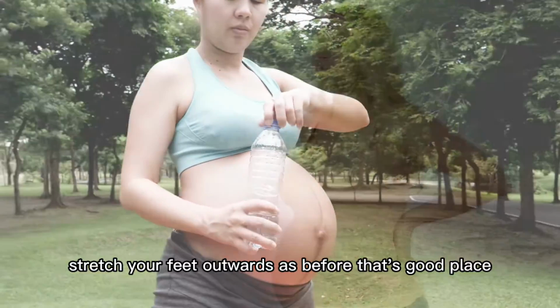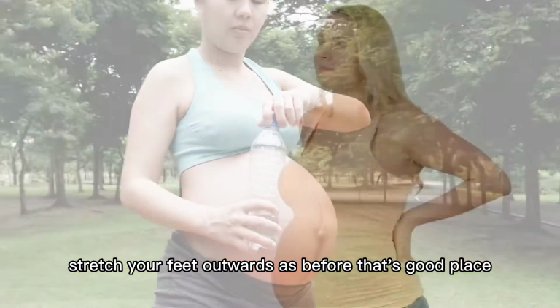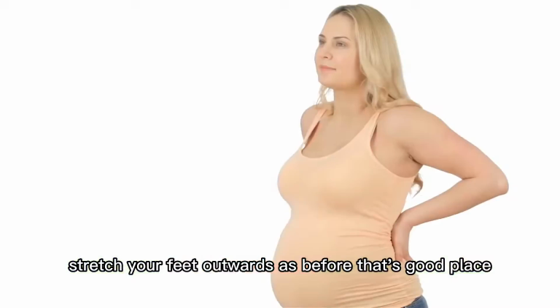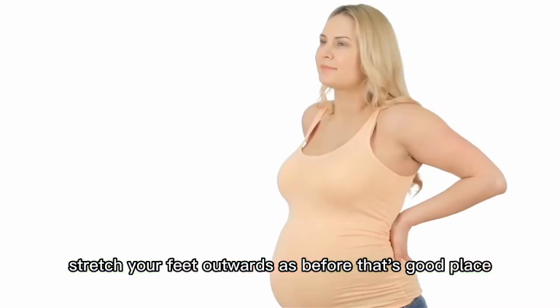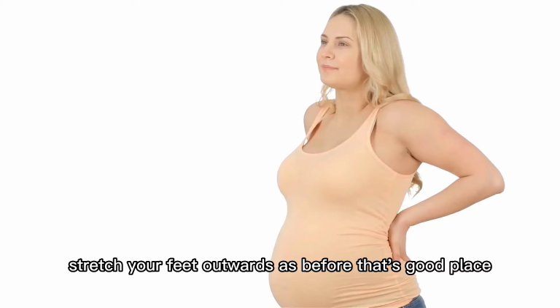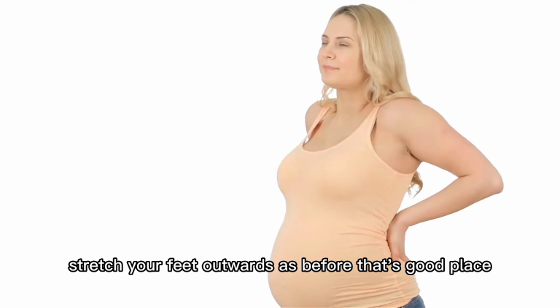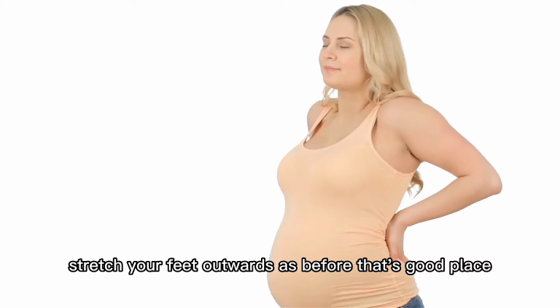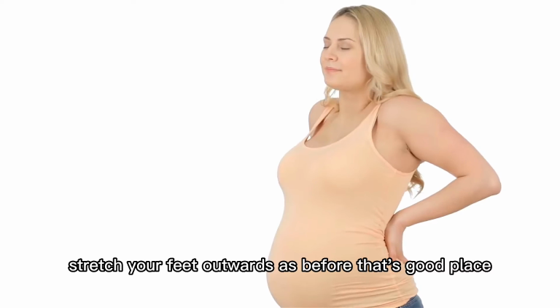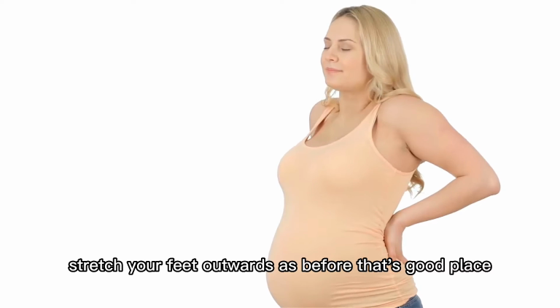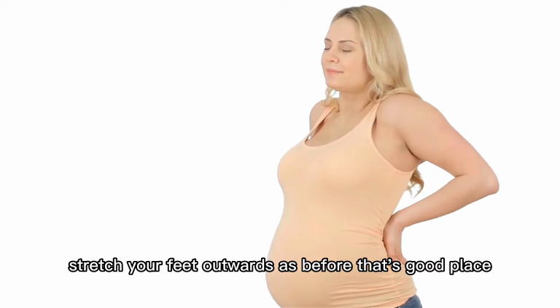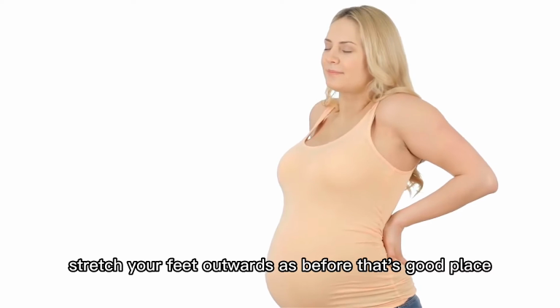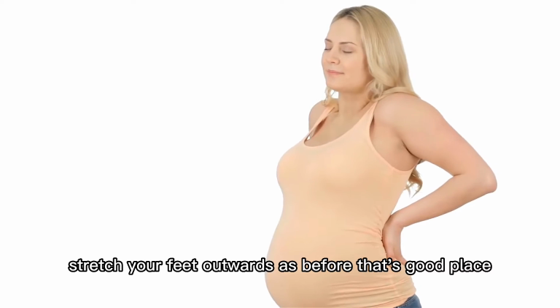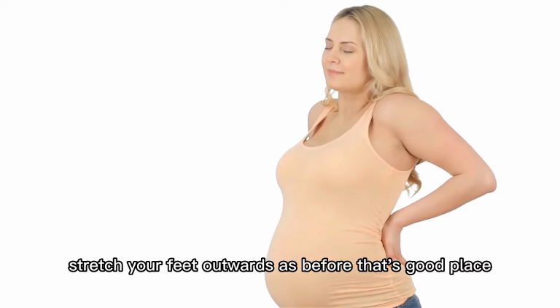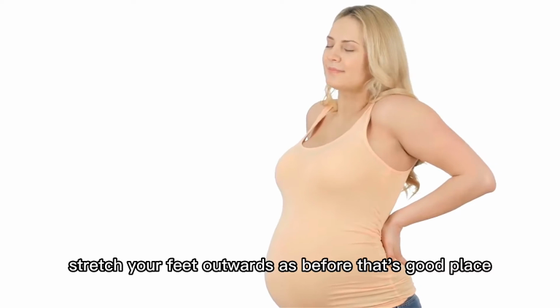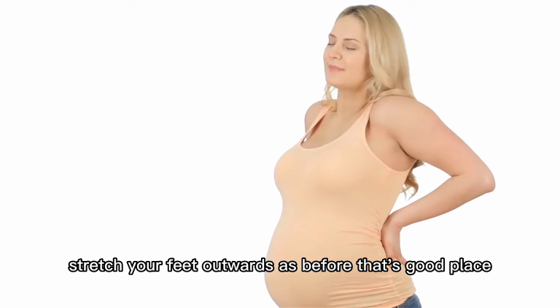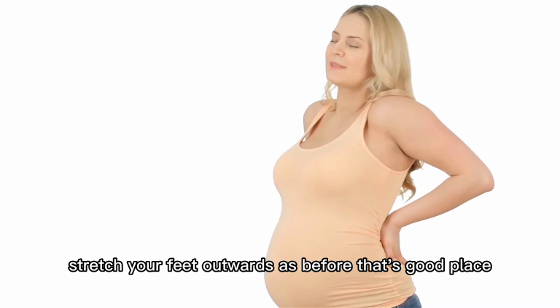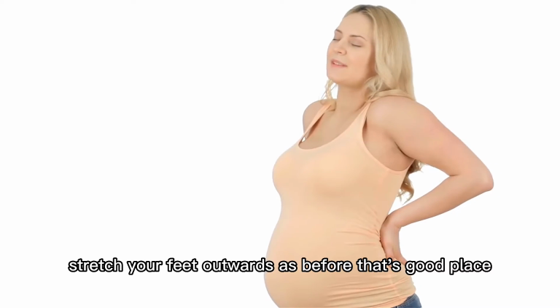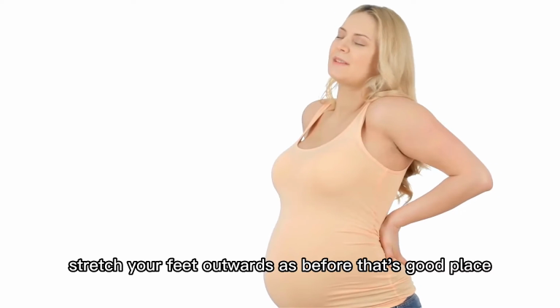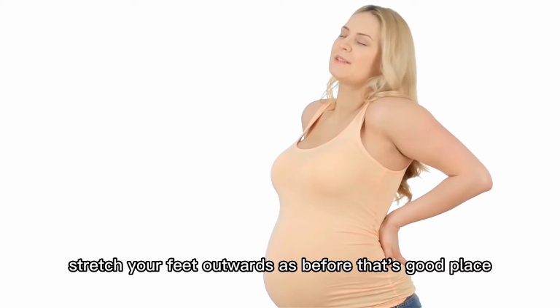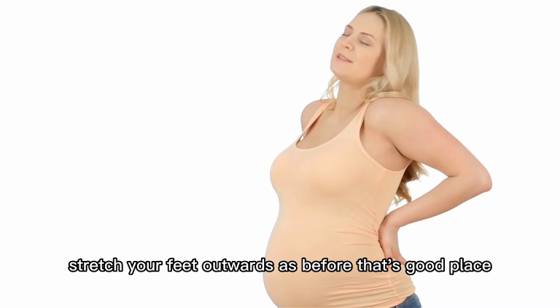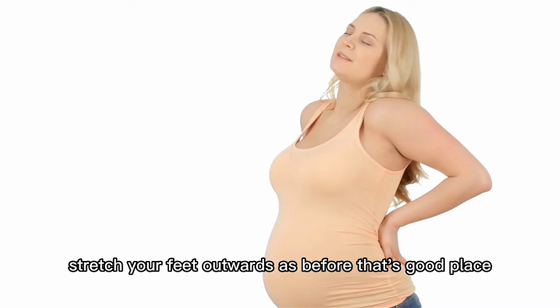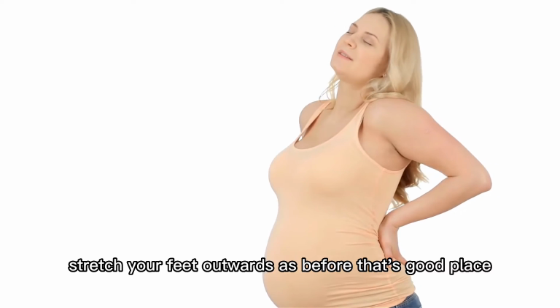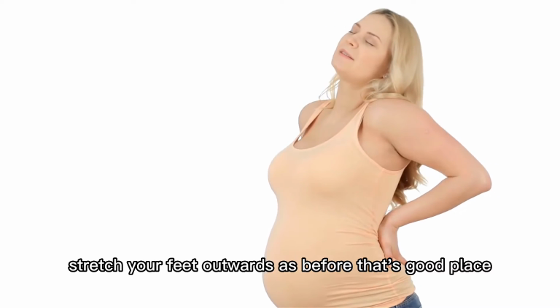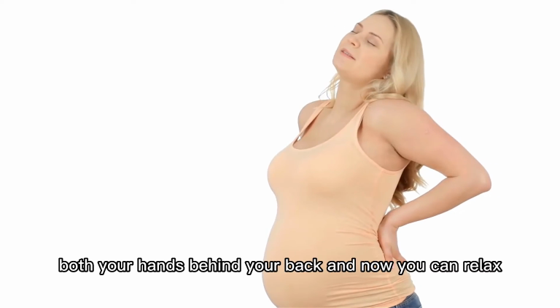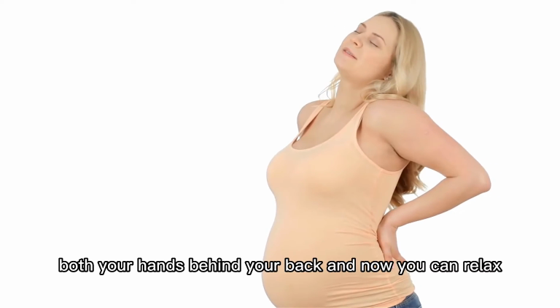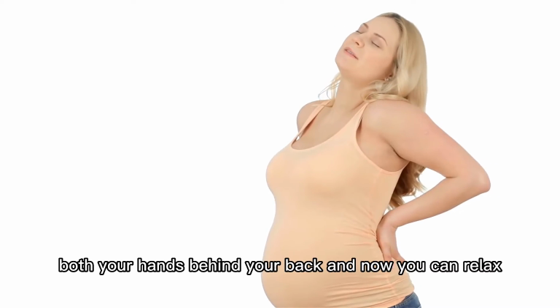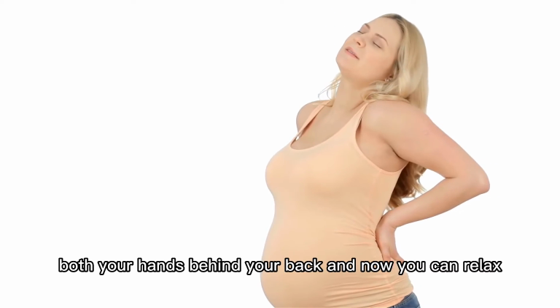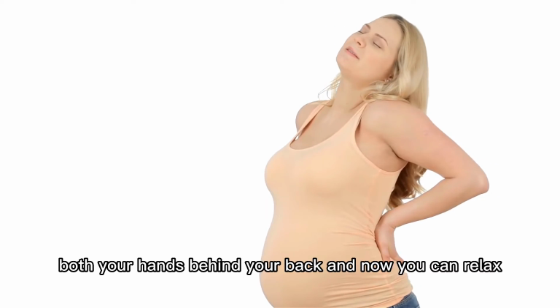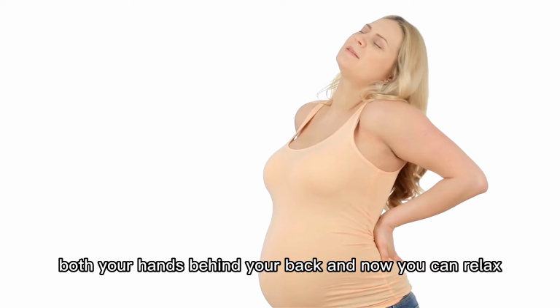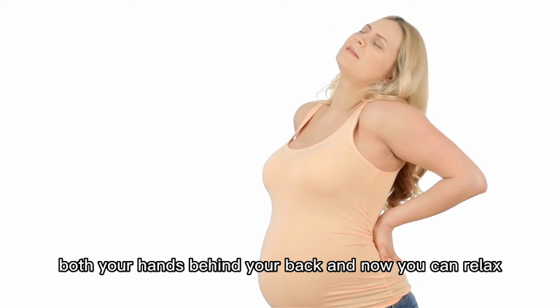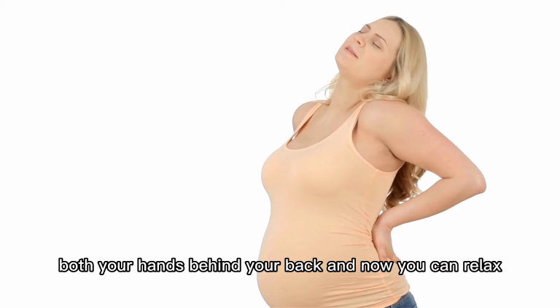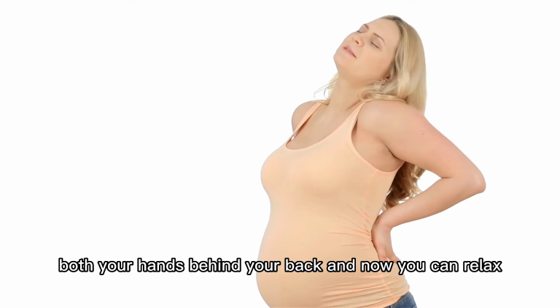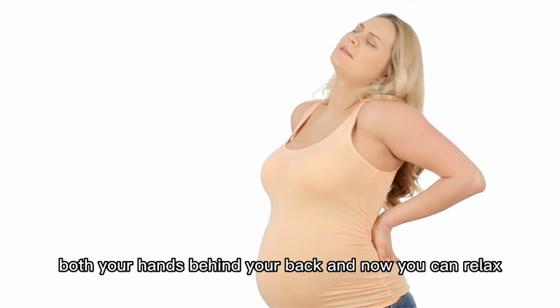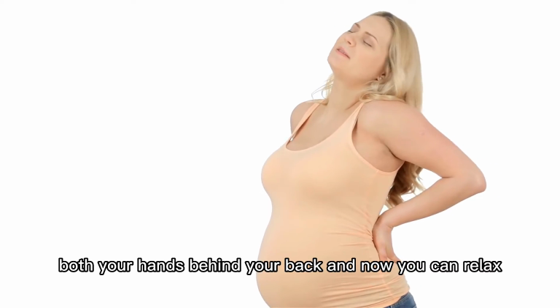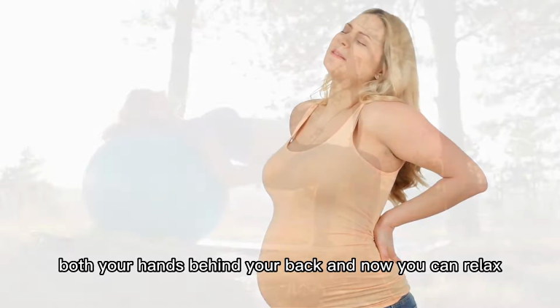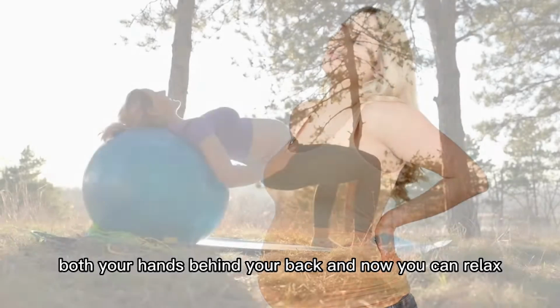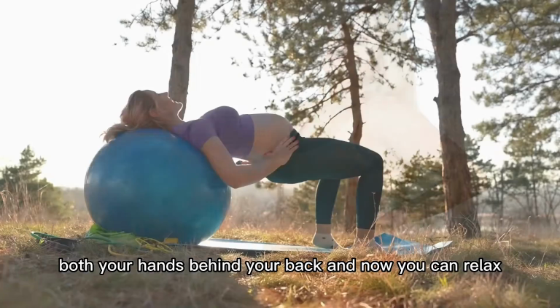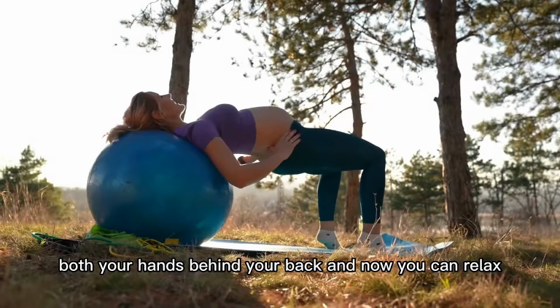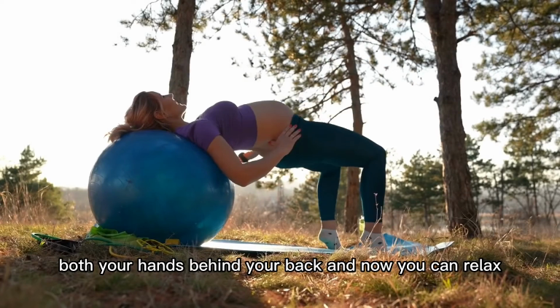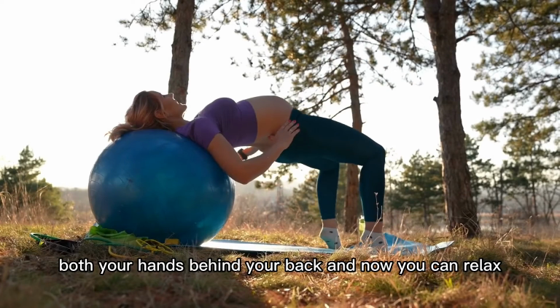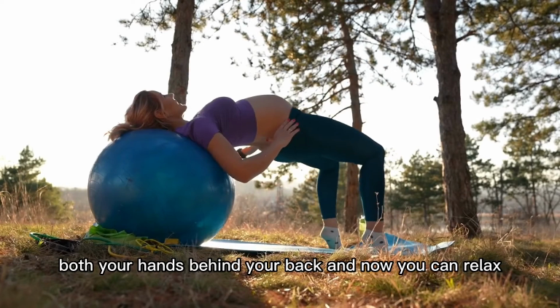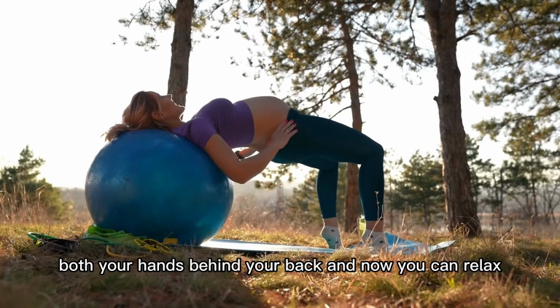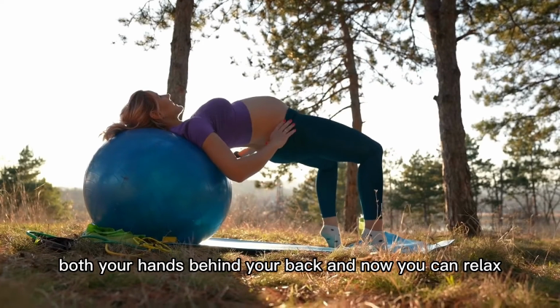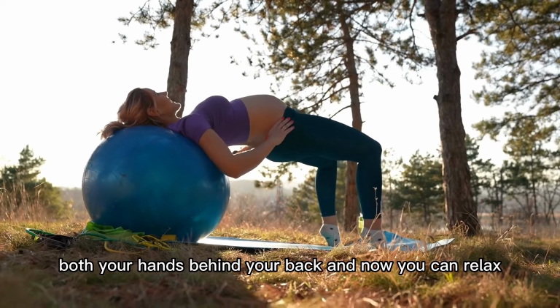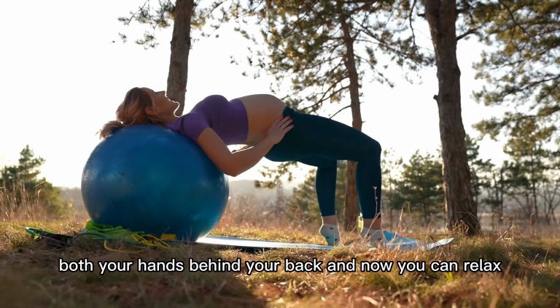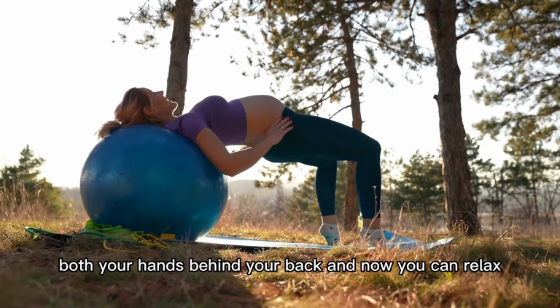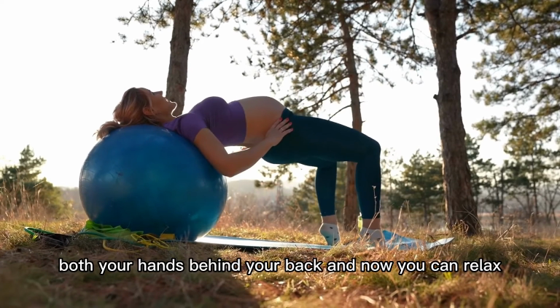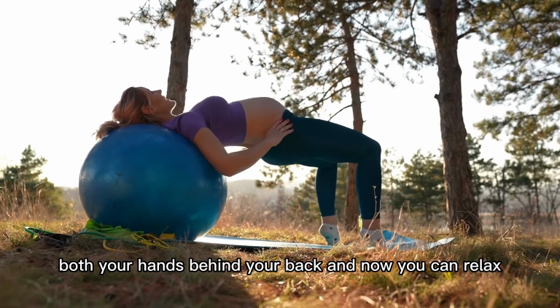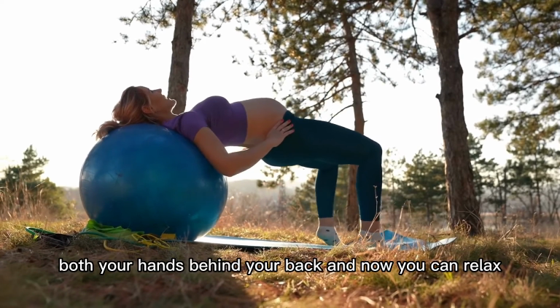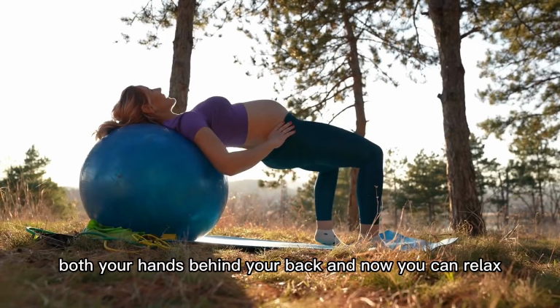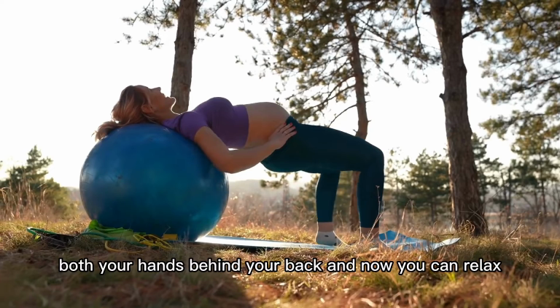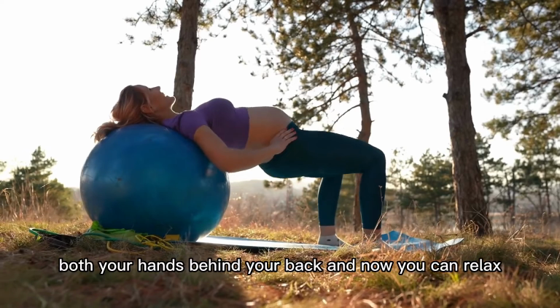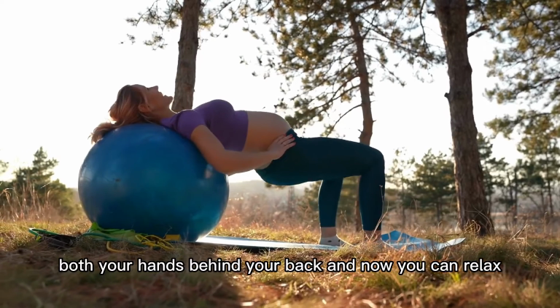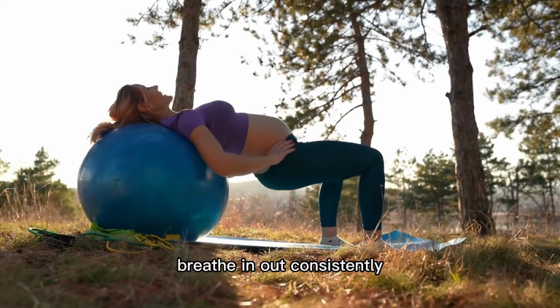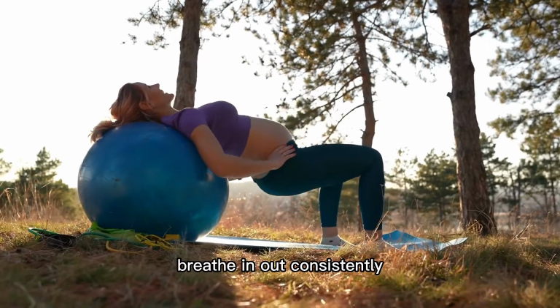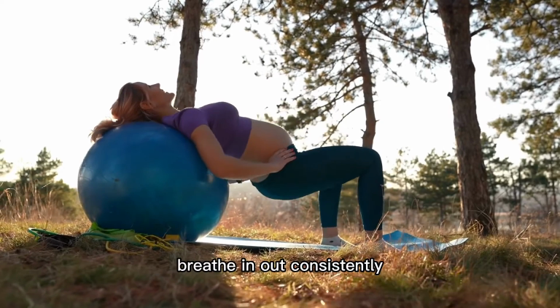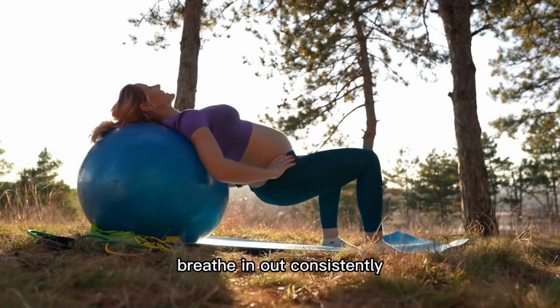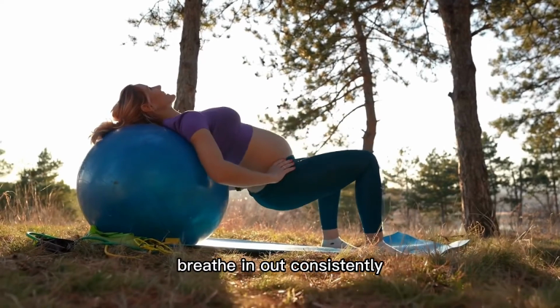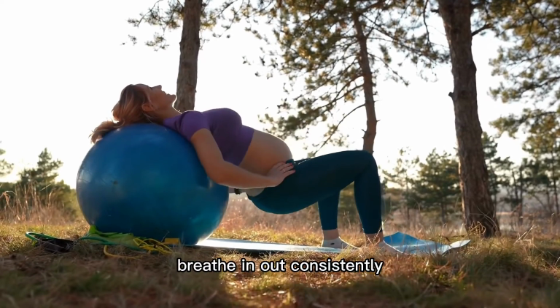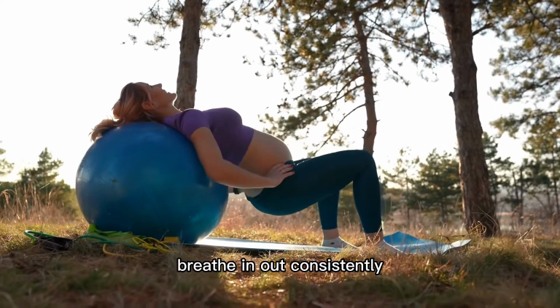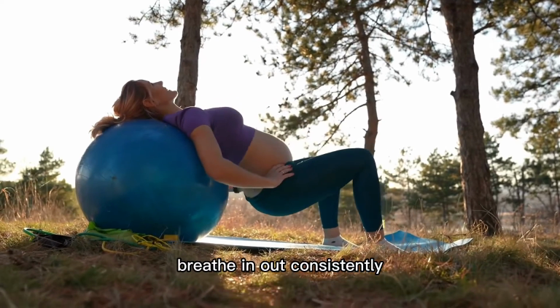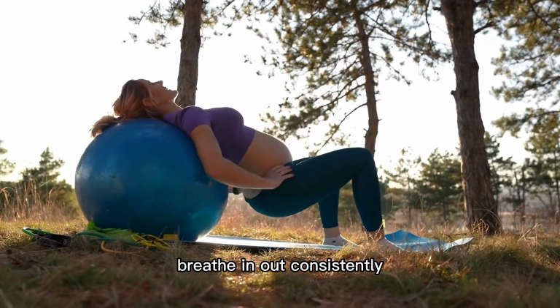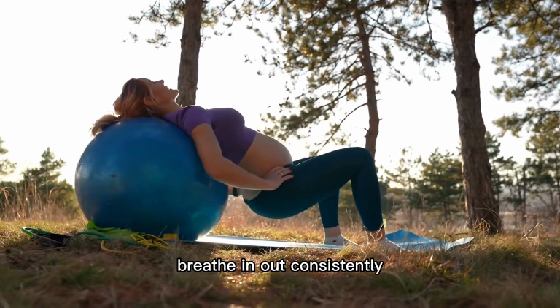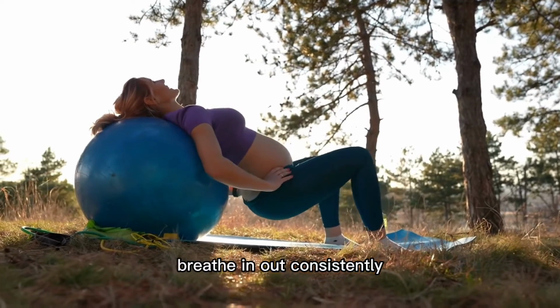When you feel tired, stretch your feet outwards as before. Place both your hands behind your back and relax. Breathe in and out consistently.